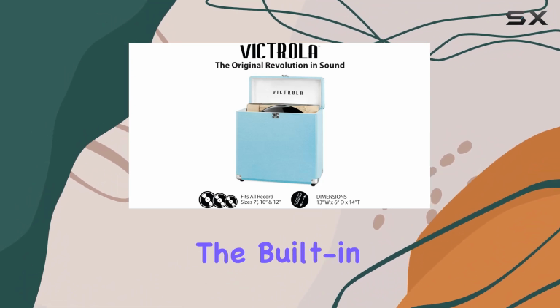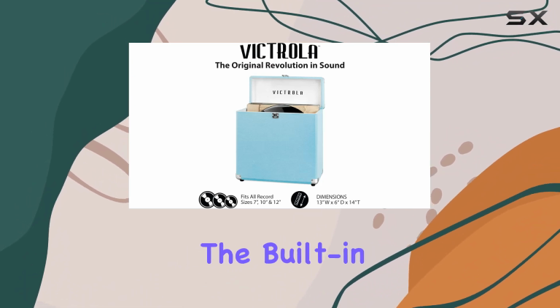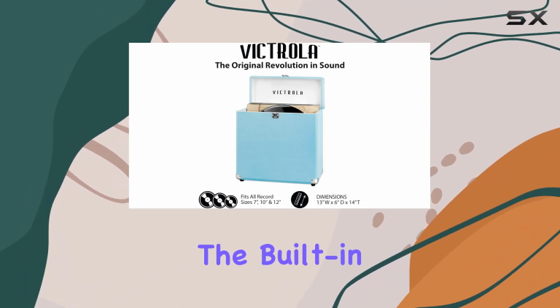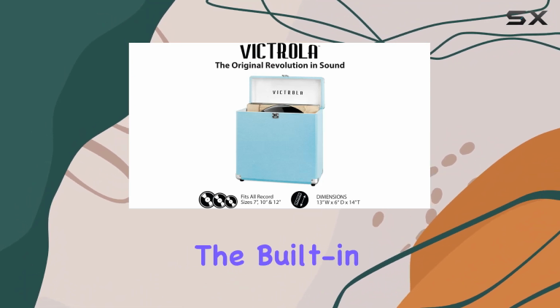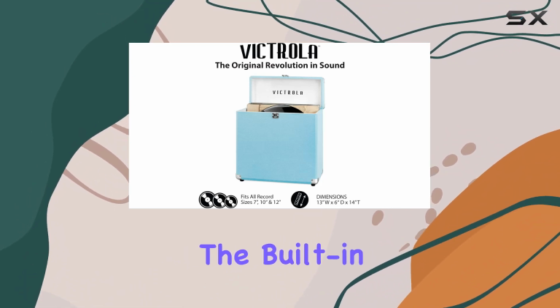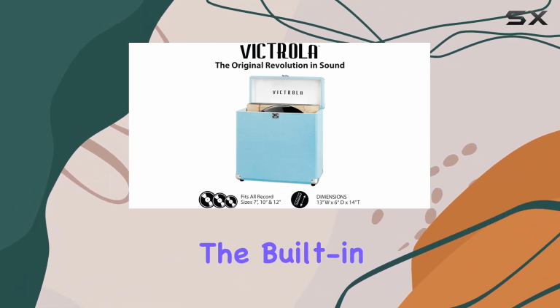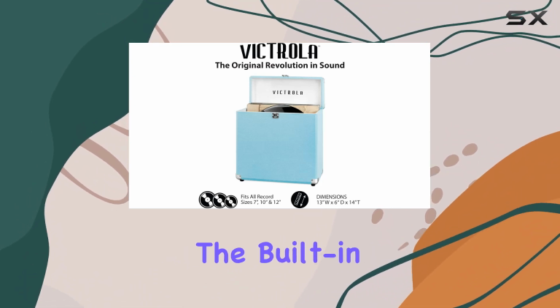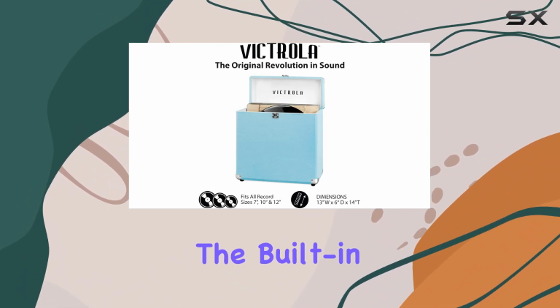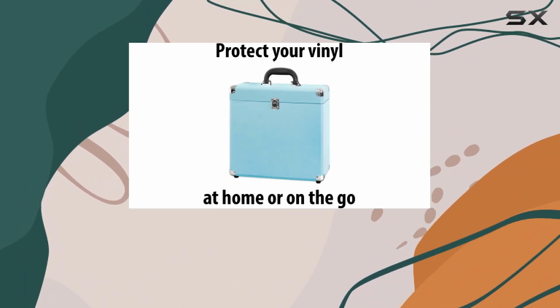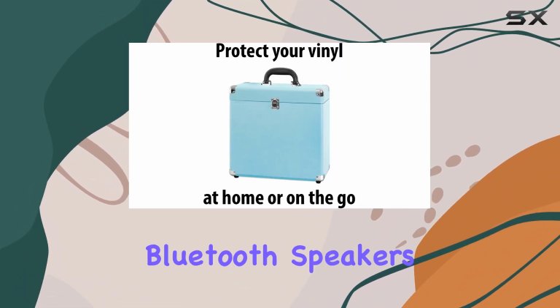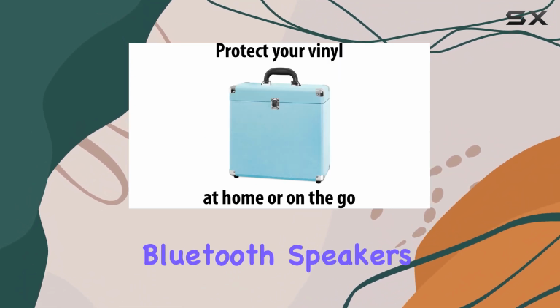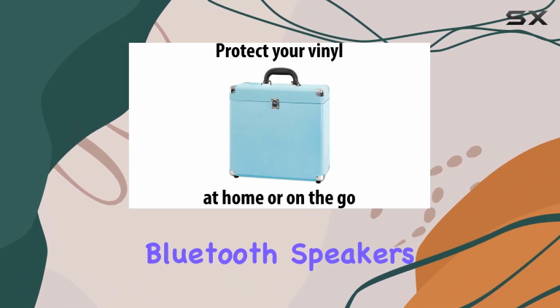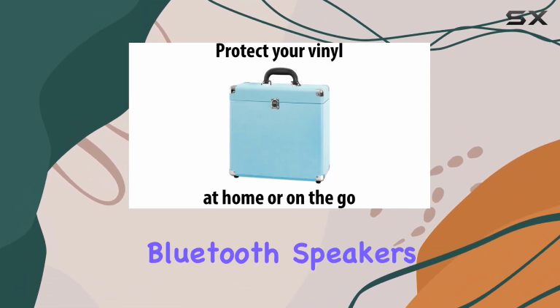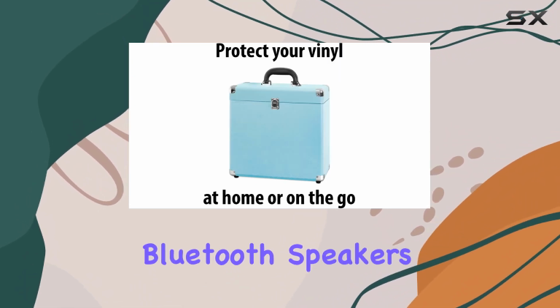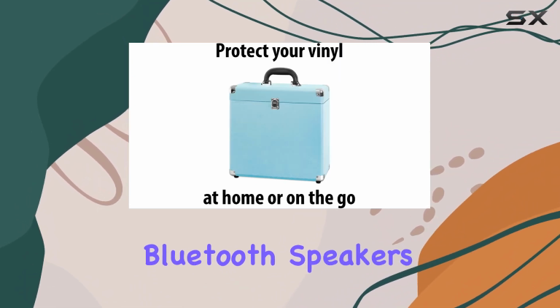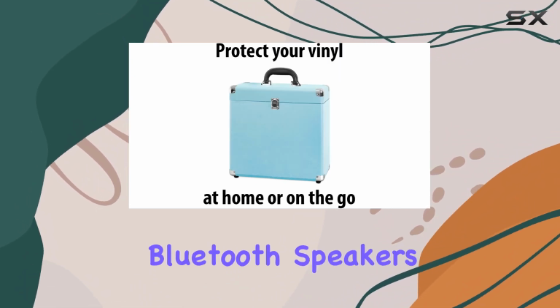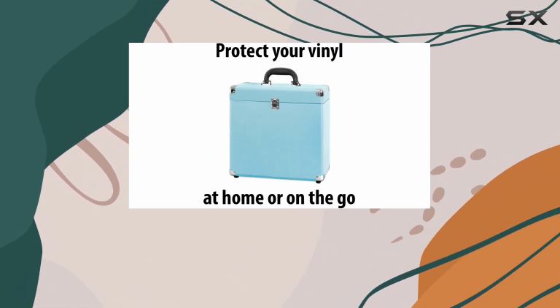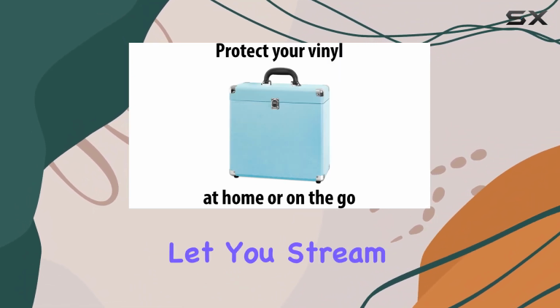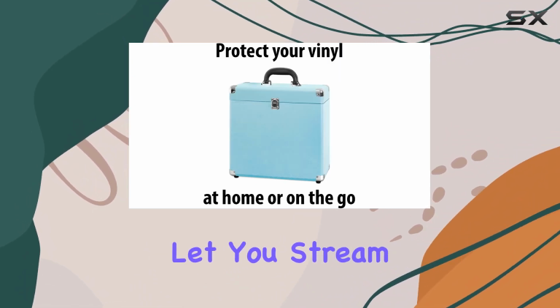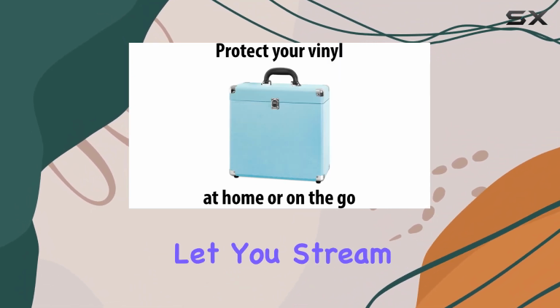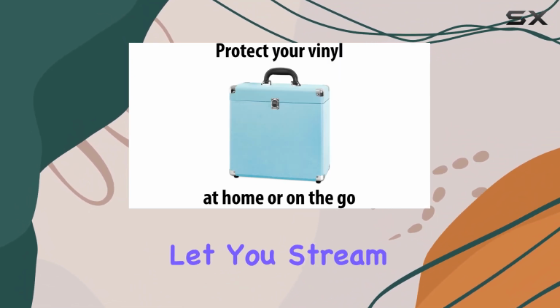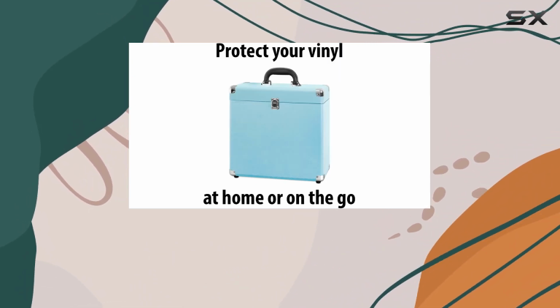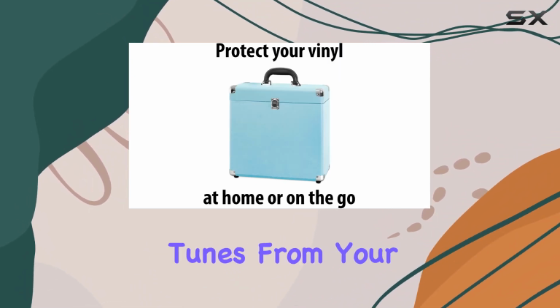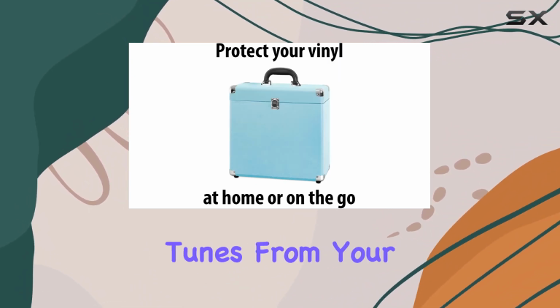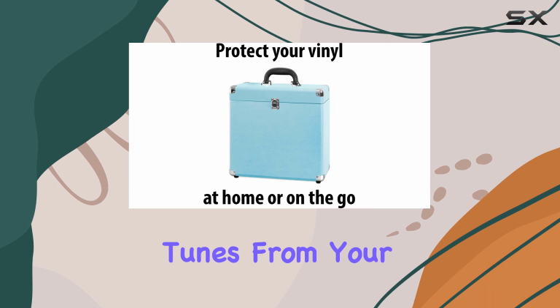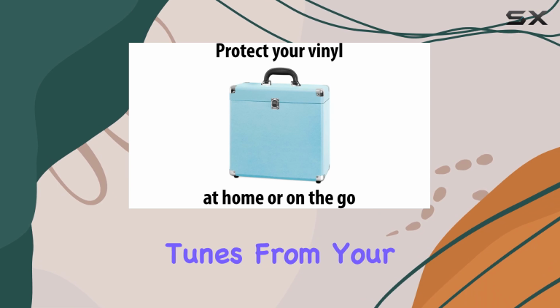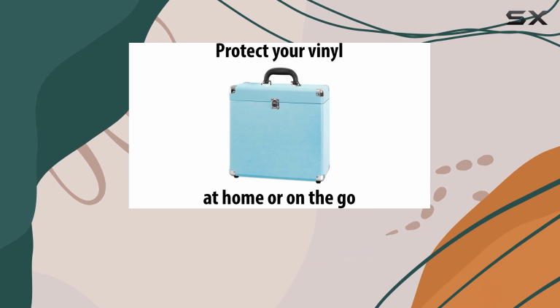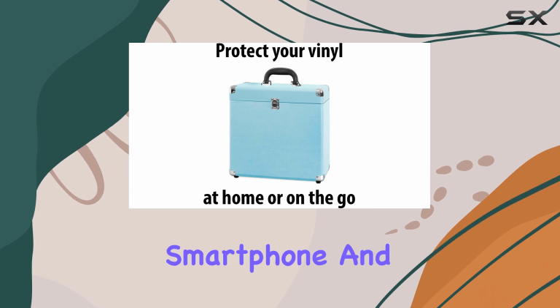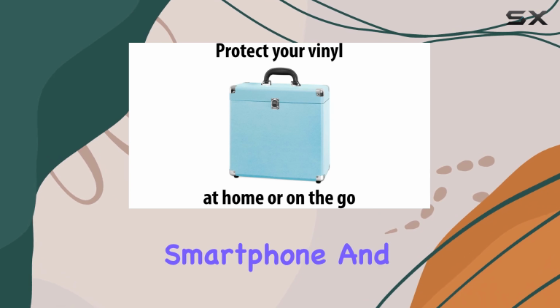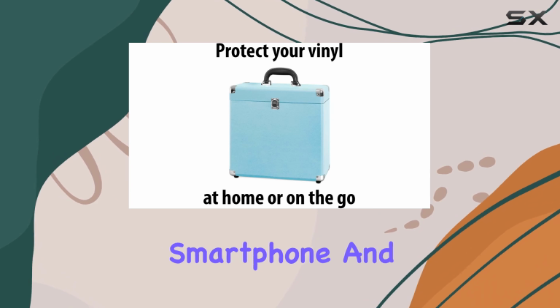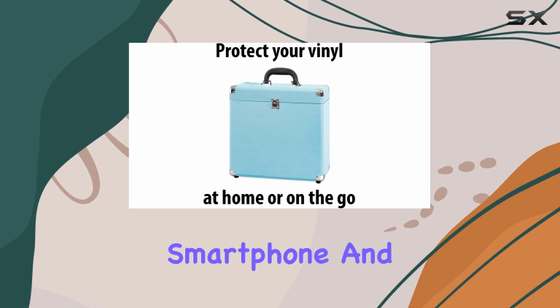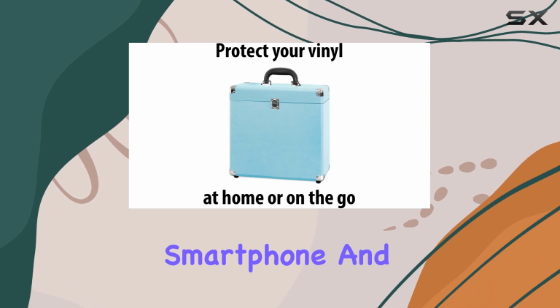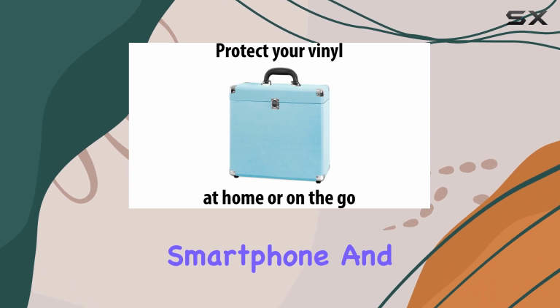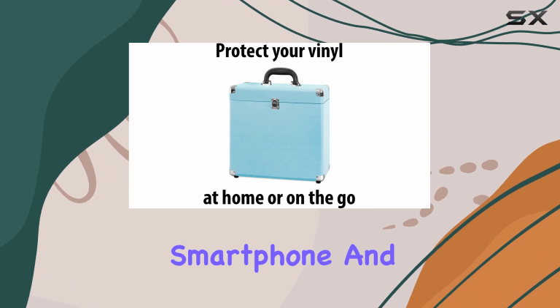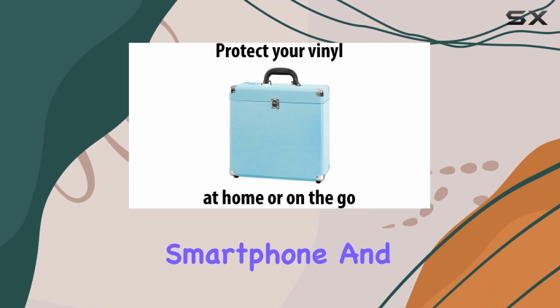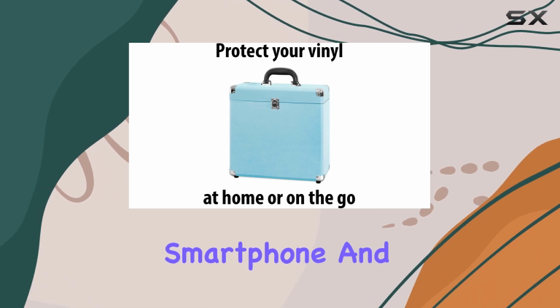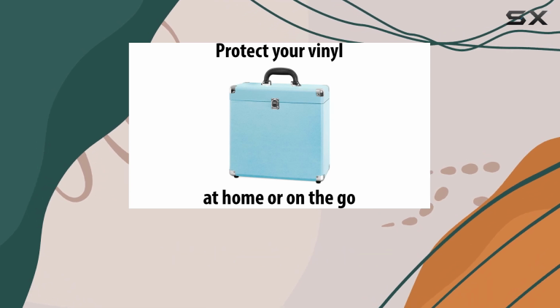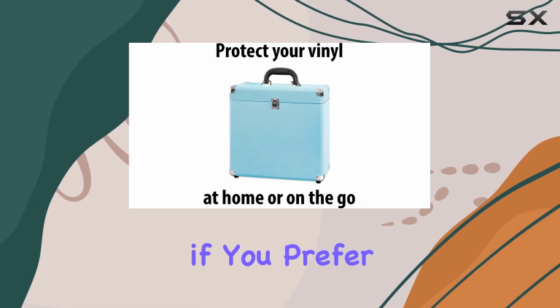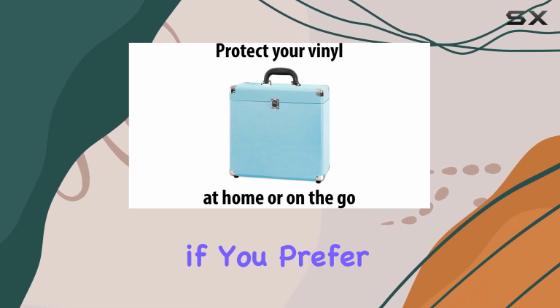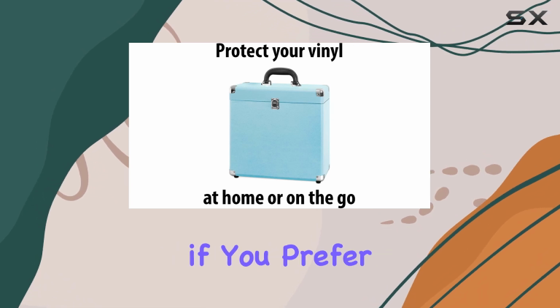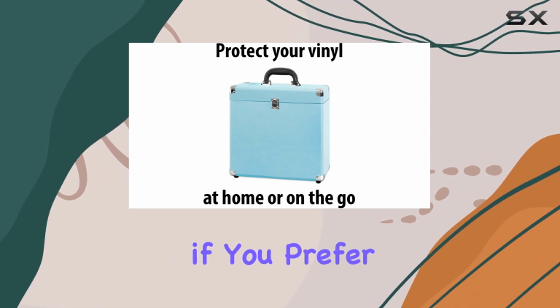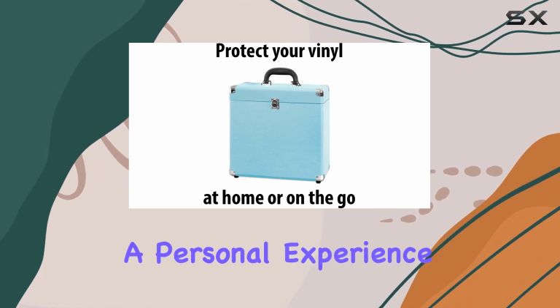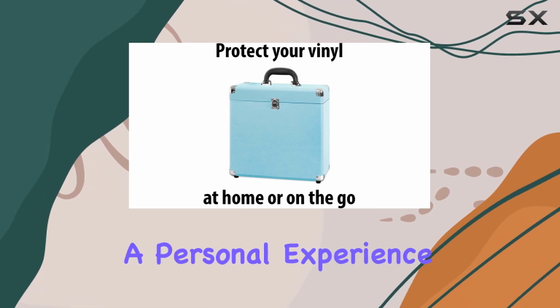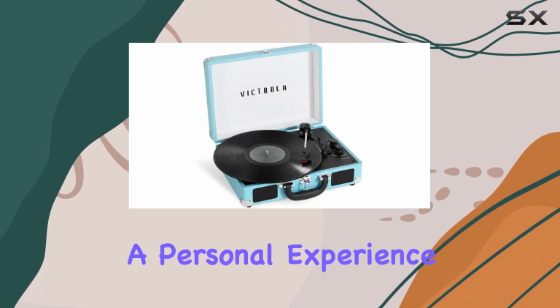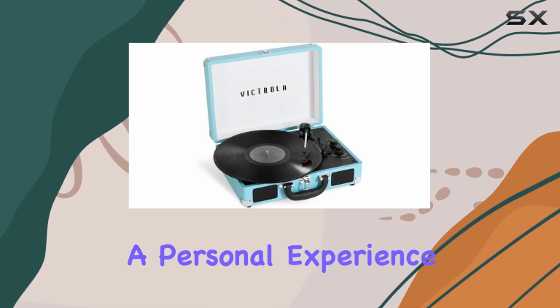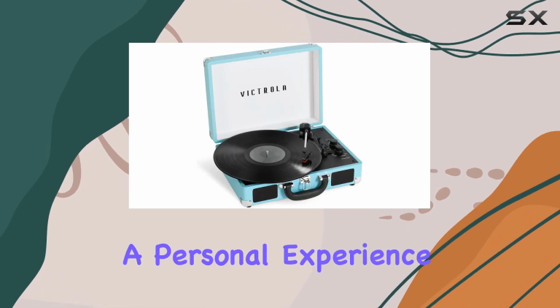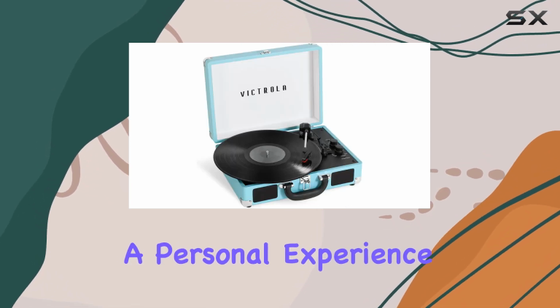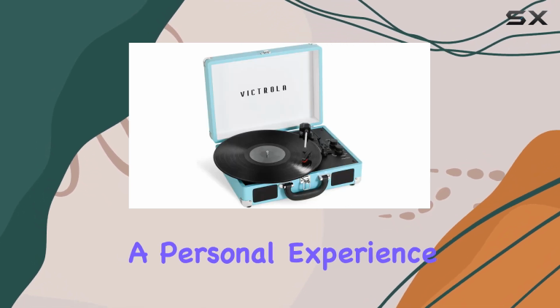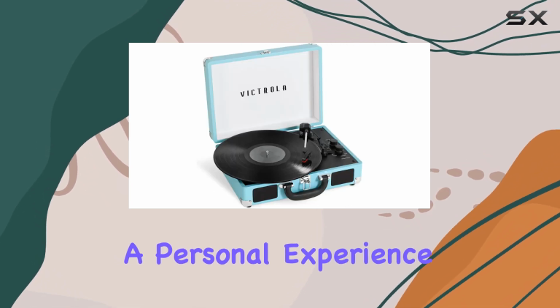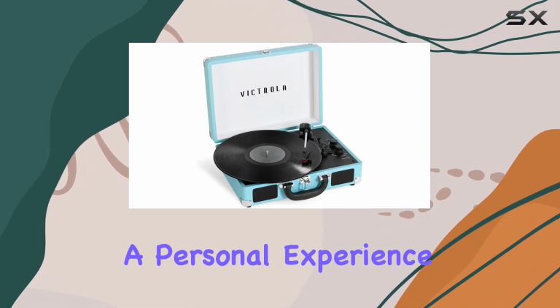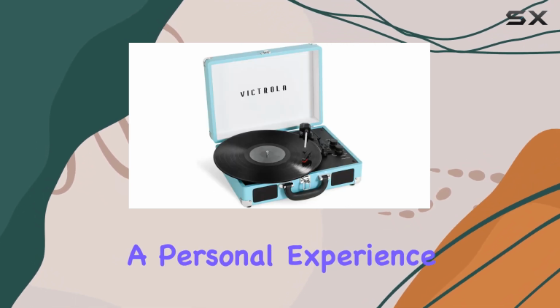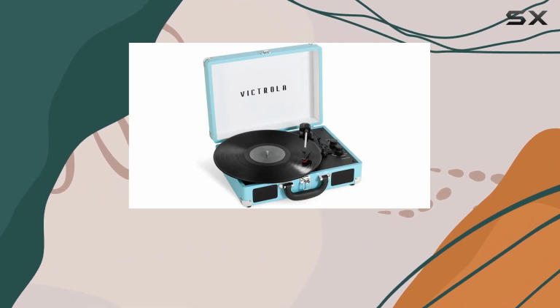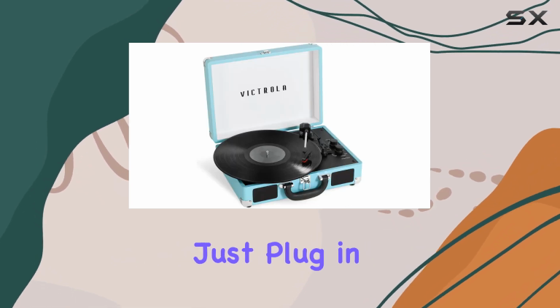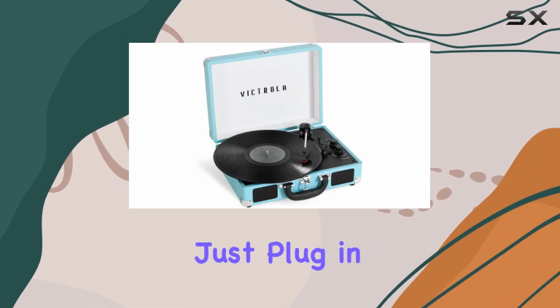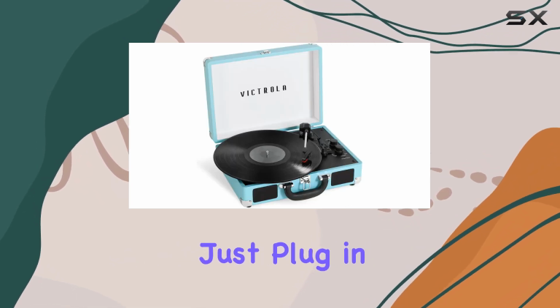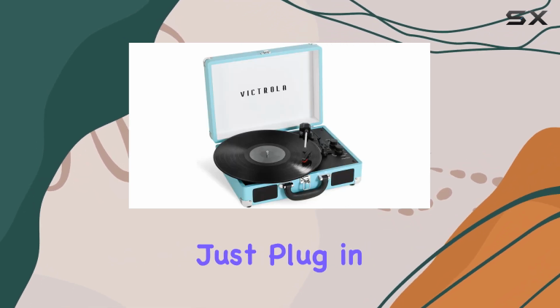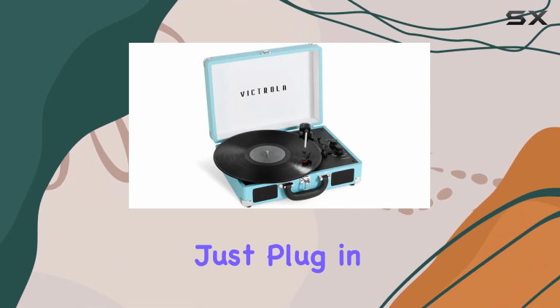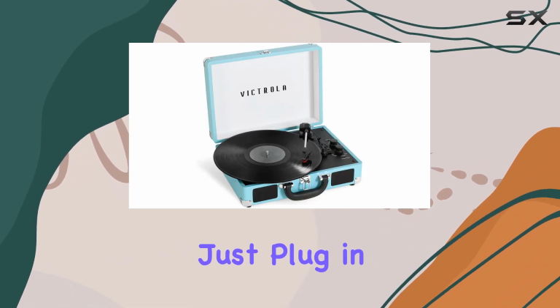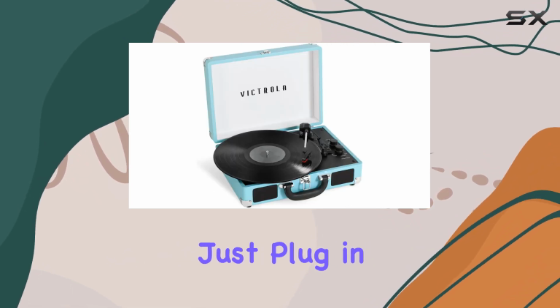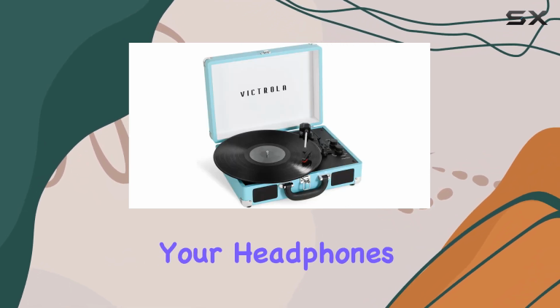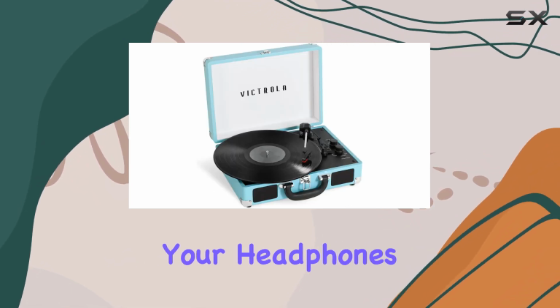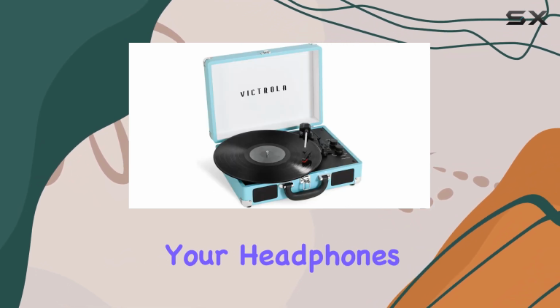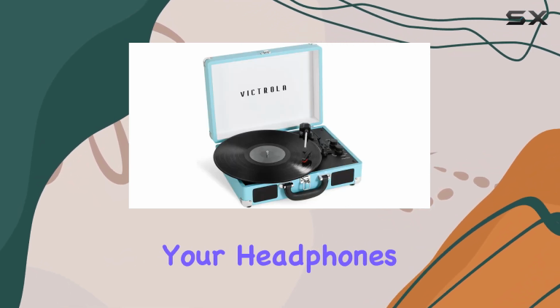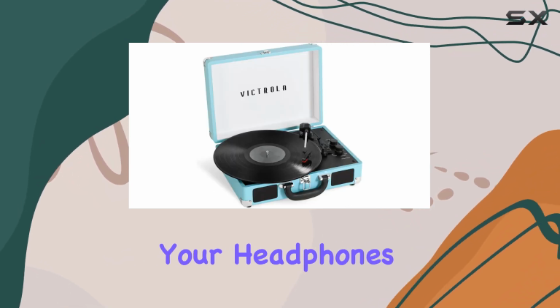The built-in Bluetooth speakers let you stream tunes from your smartphone, and if you prefer a personal experience, just plug in your headphones.